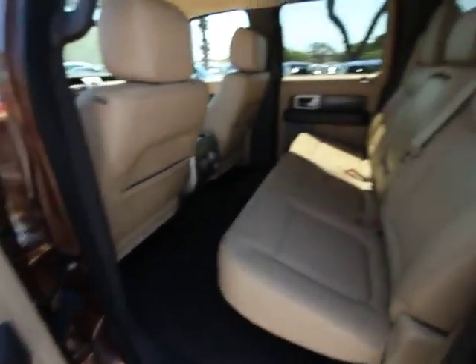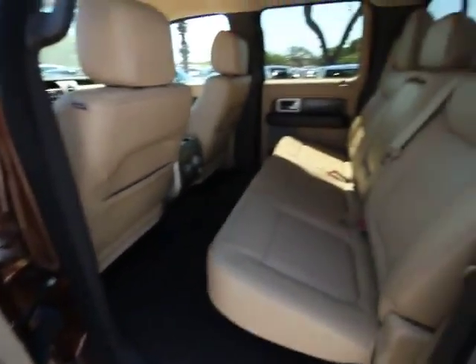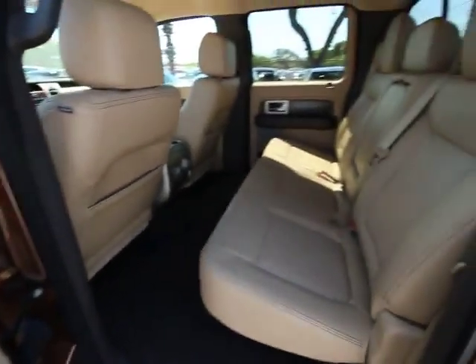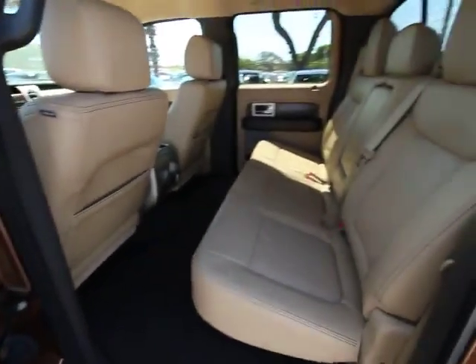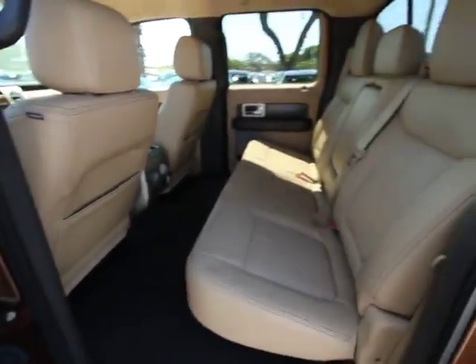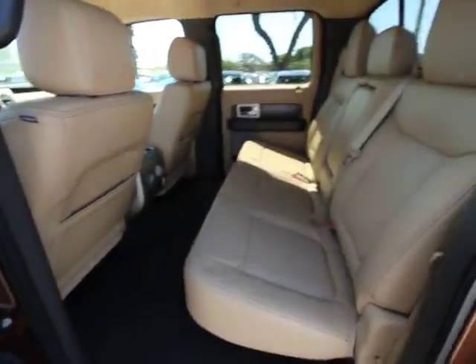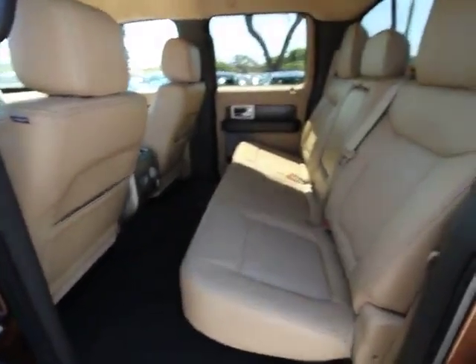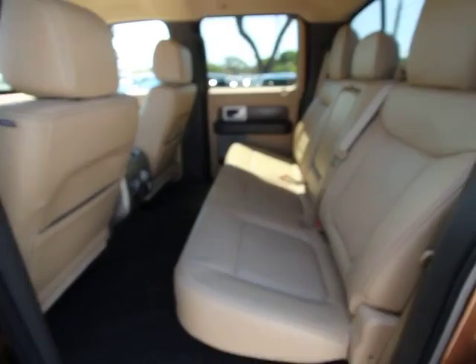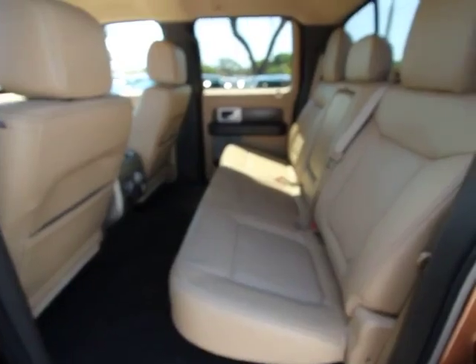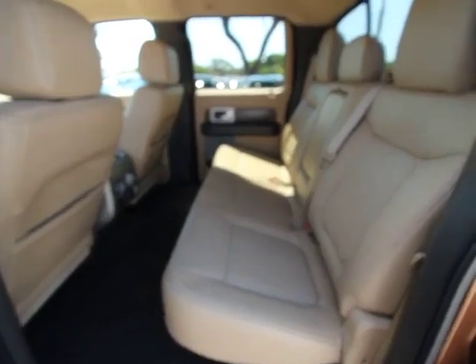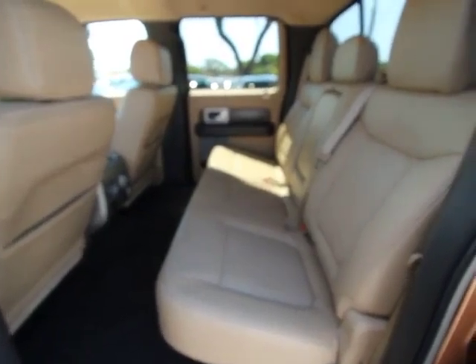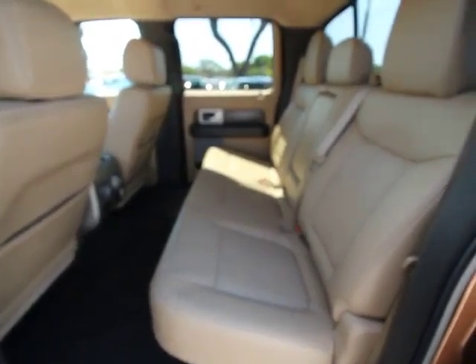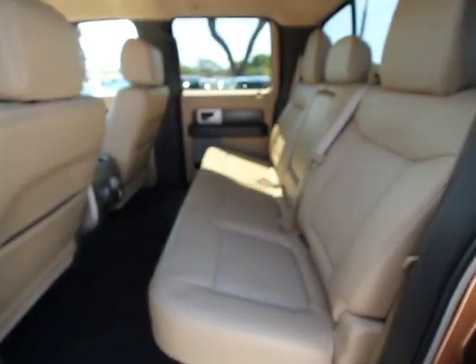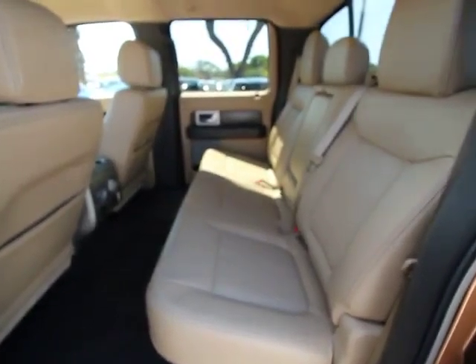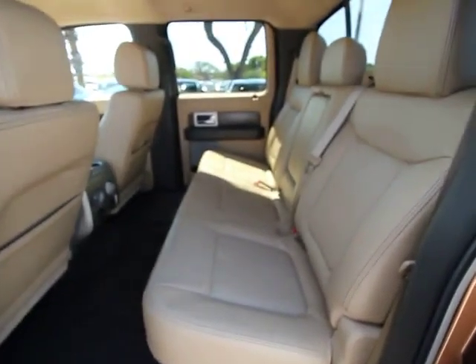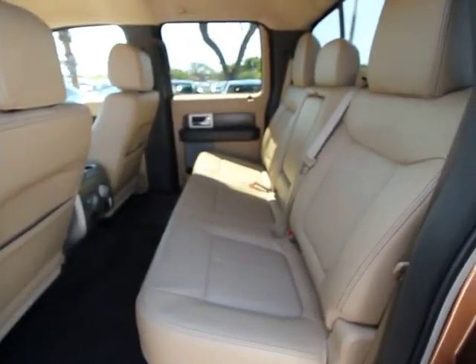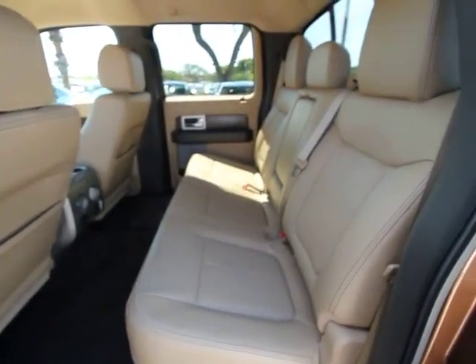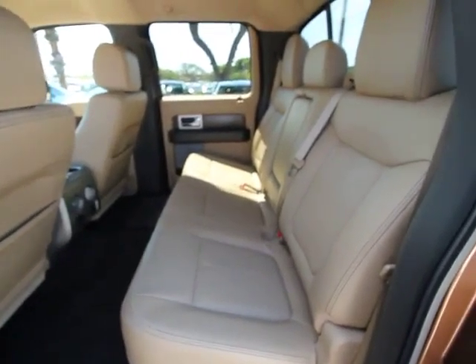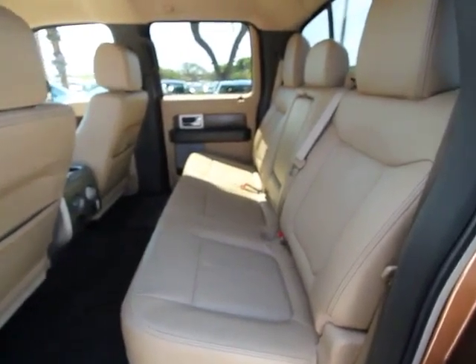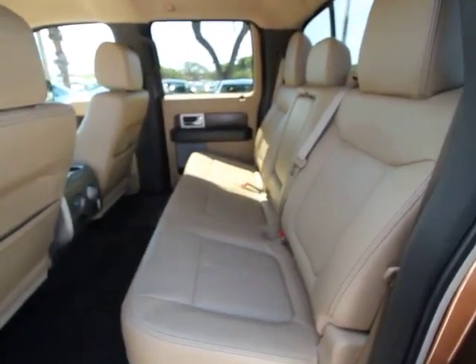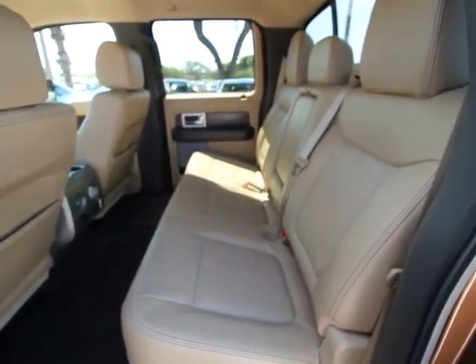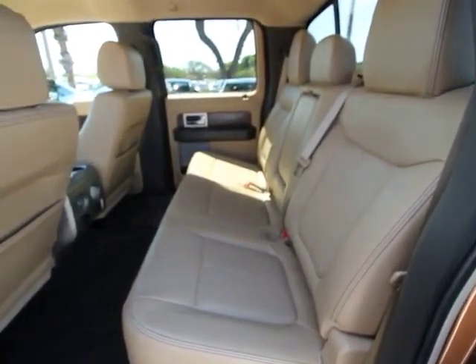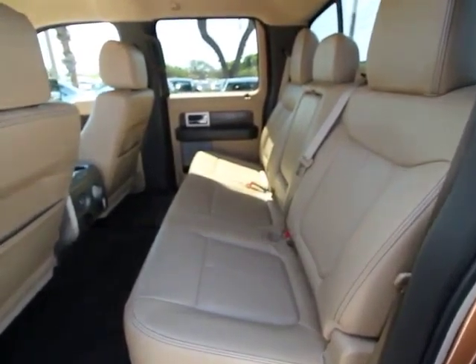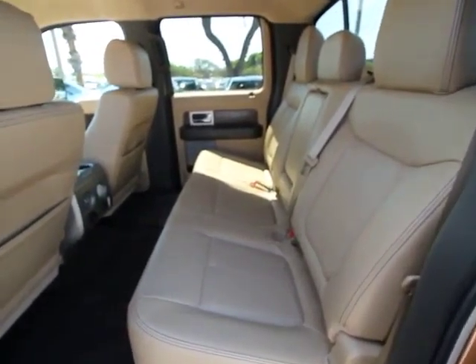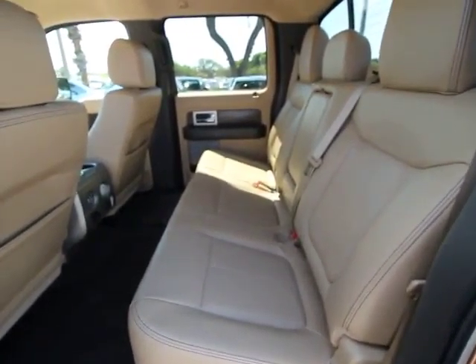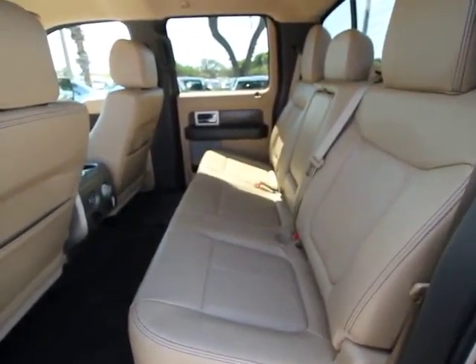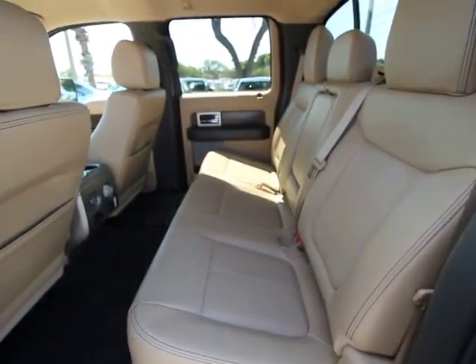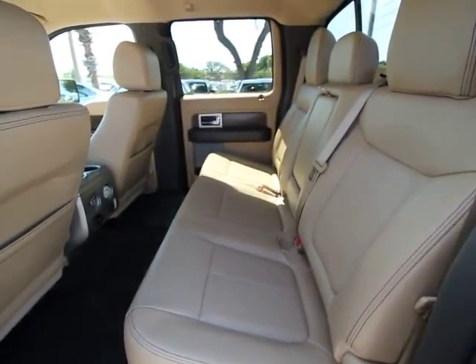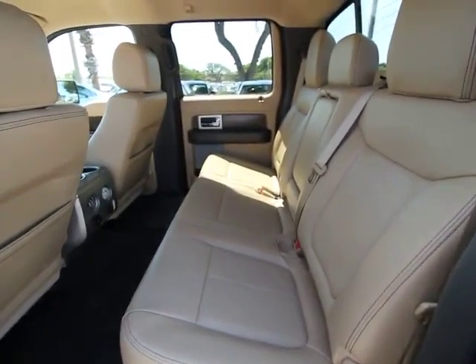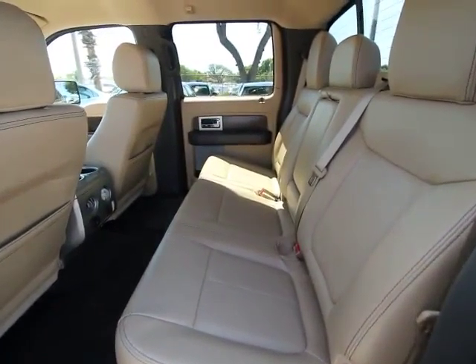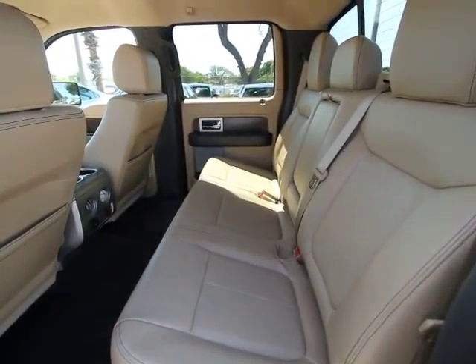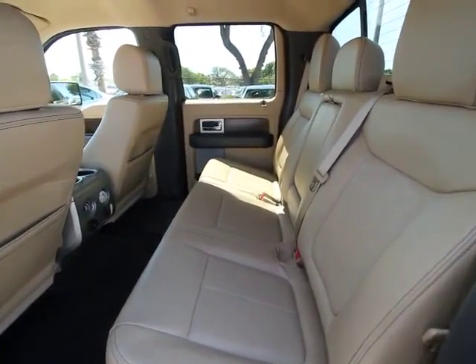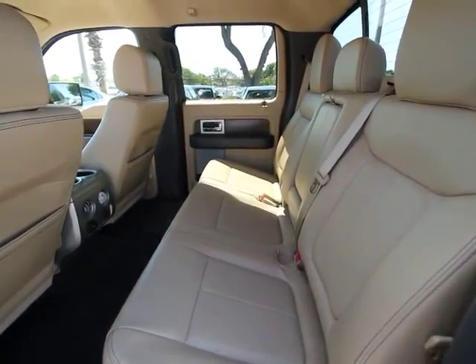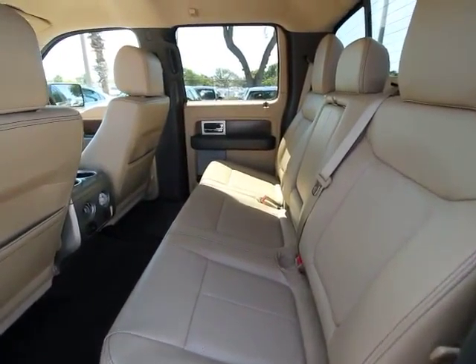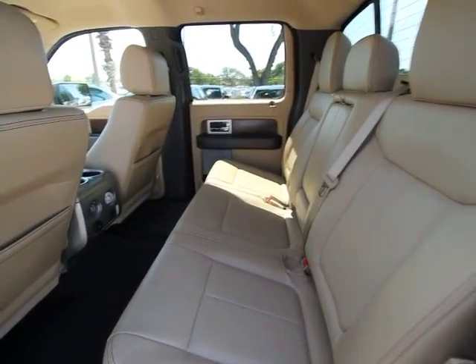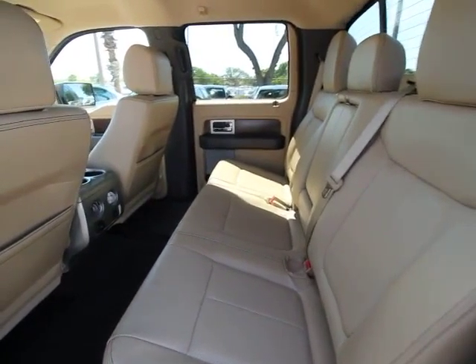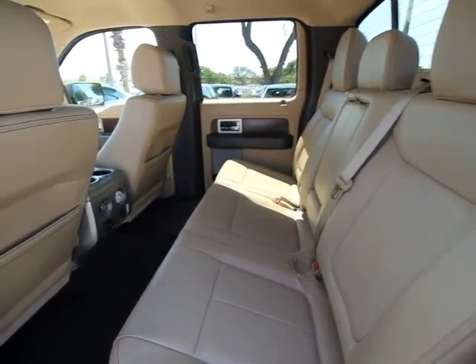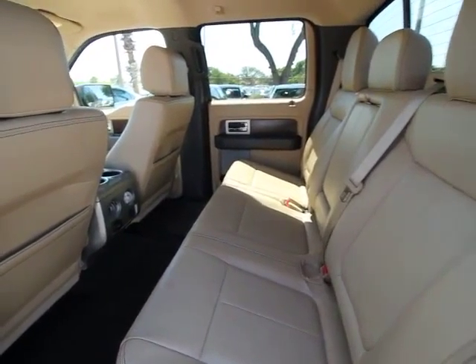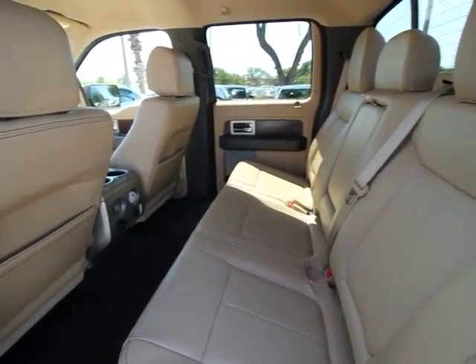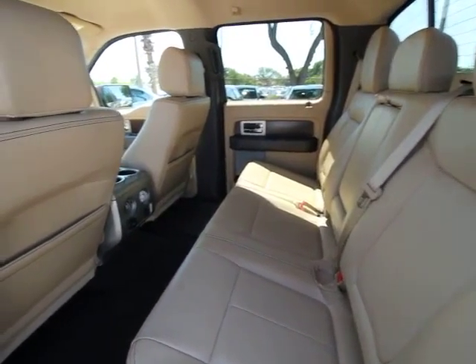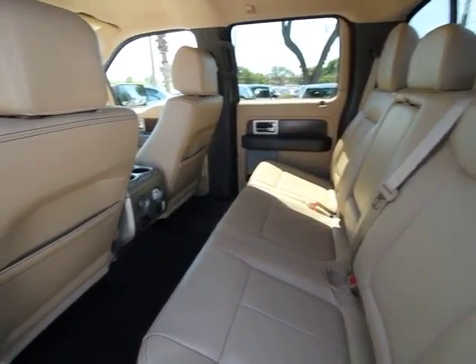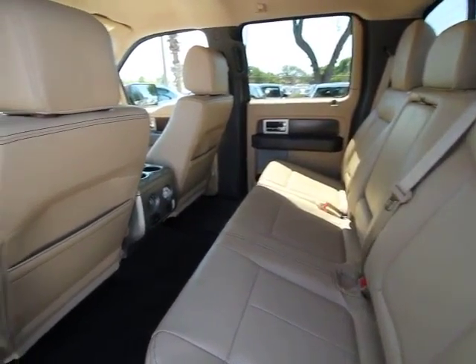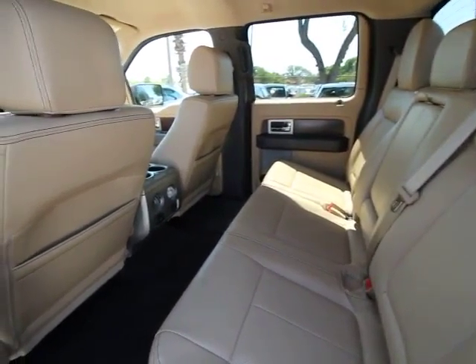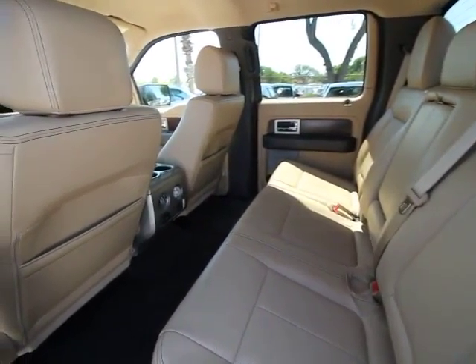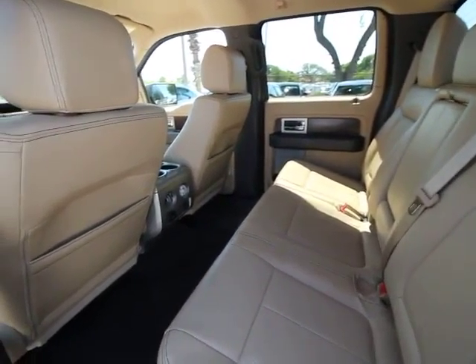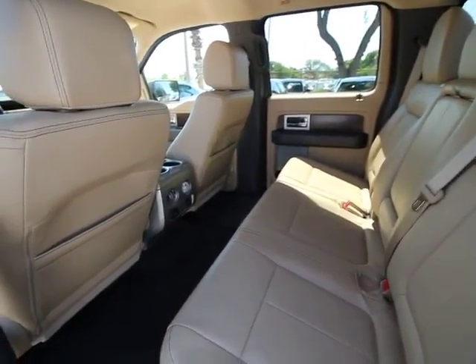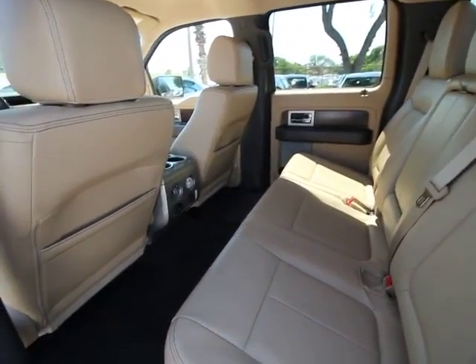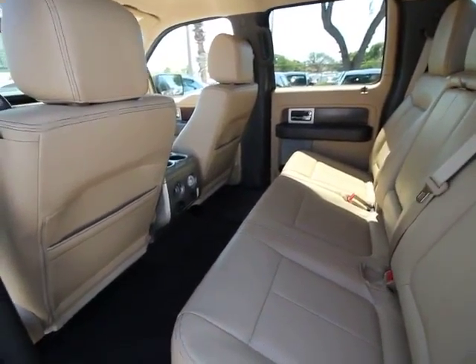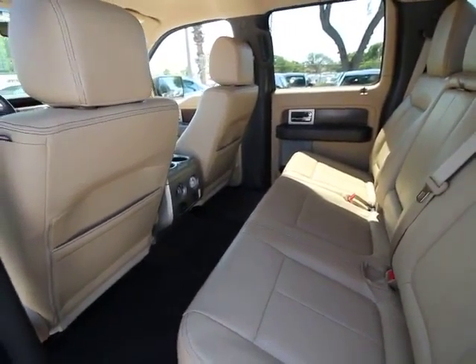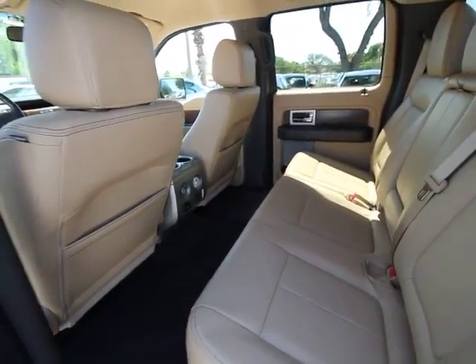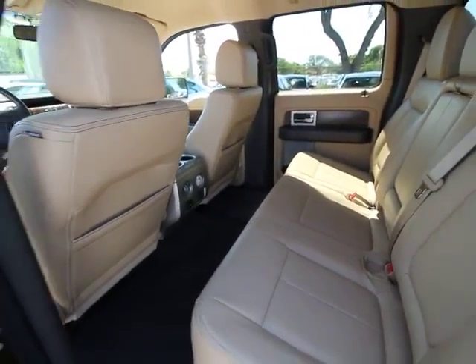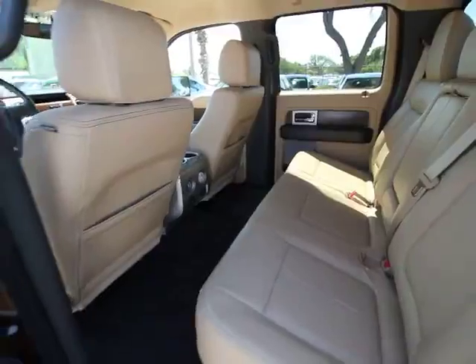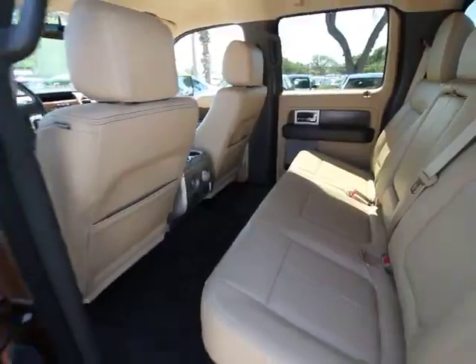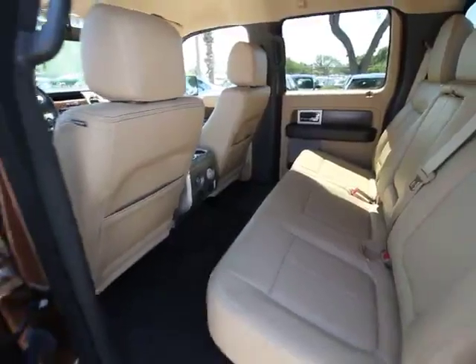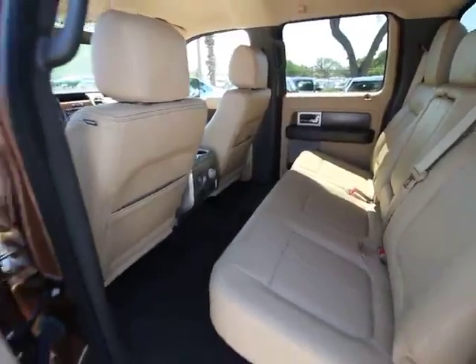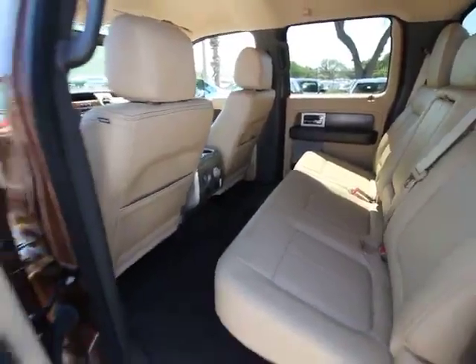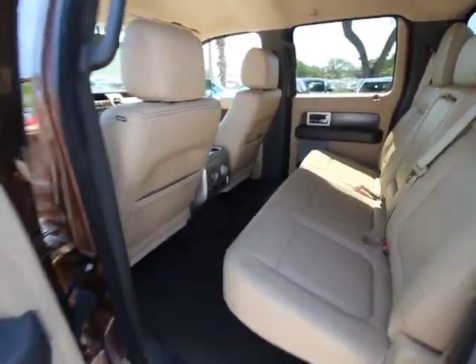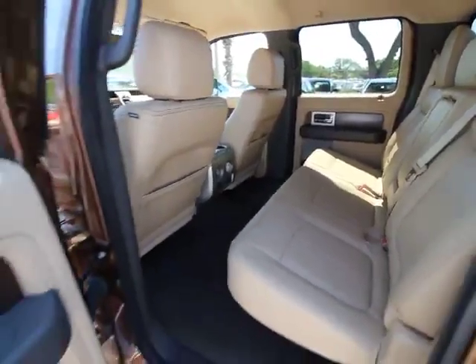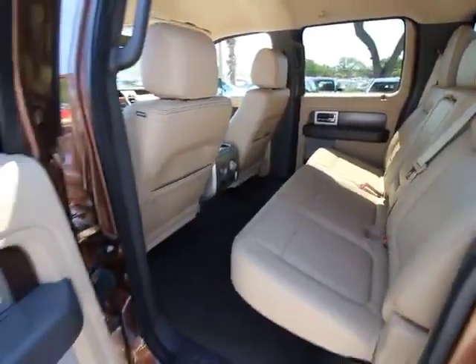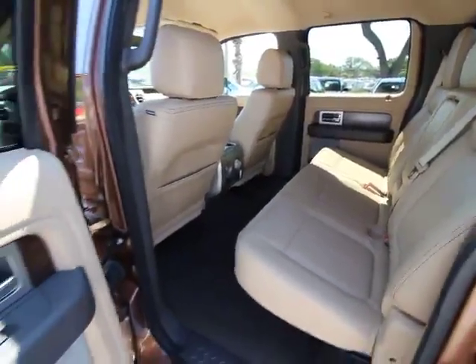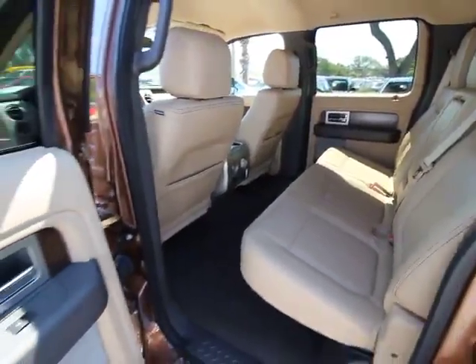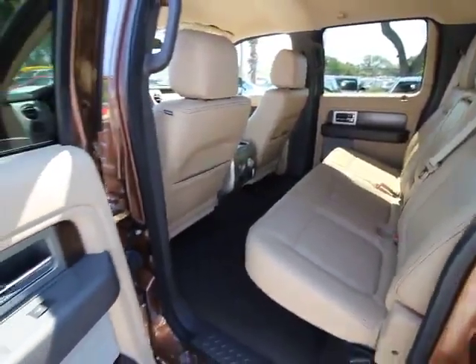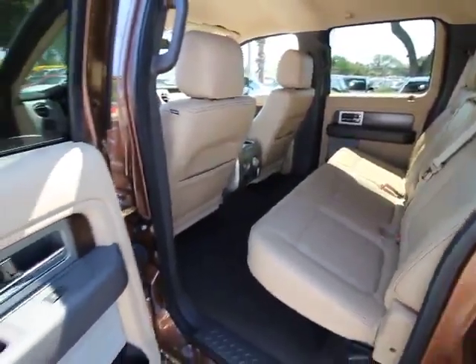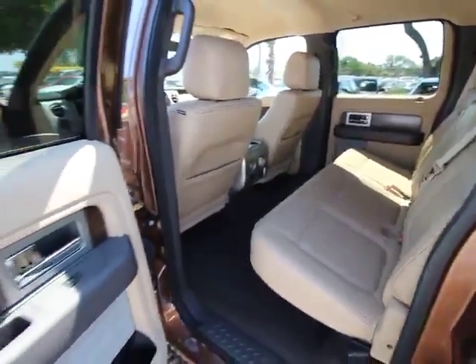Security system. Remote keyless entry. Panic alarm. Overhead console. Tachometer. Tilt steering wheel. Front reading lamp.